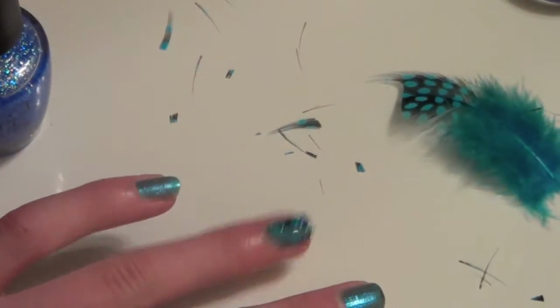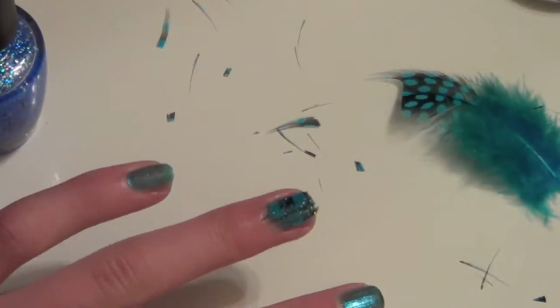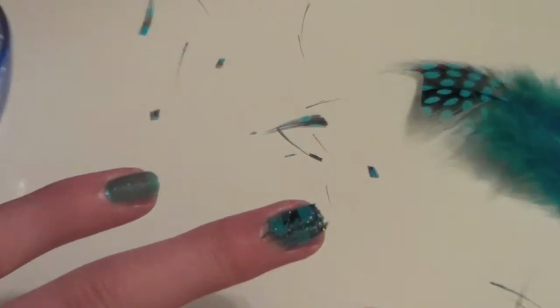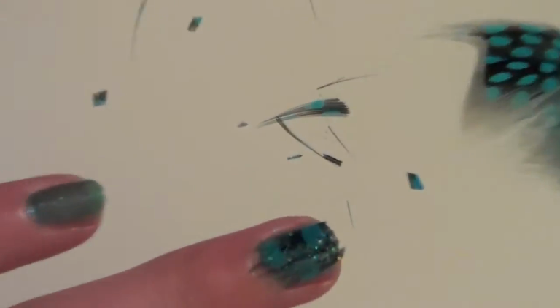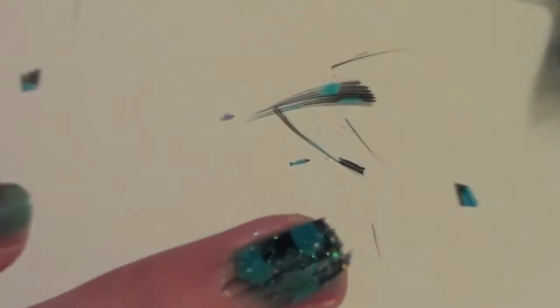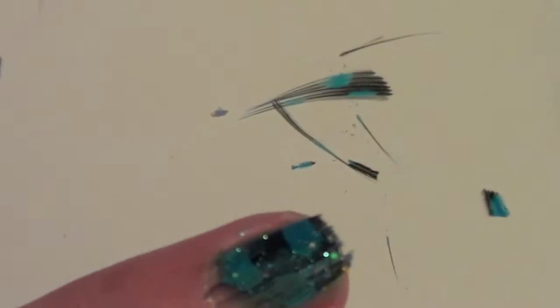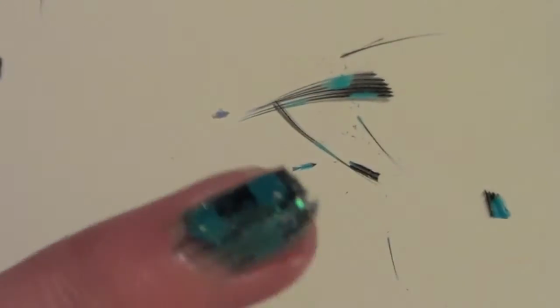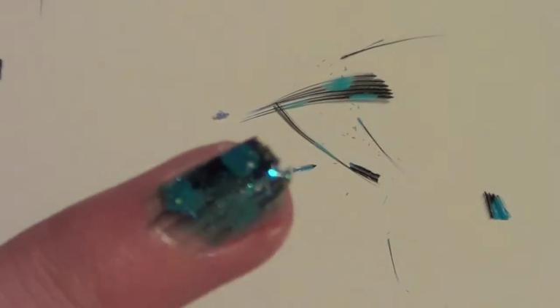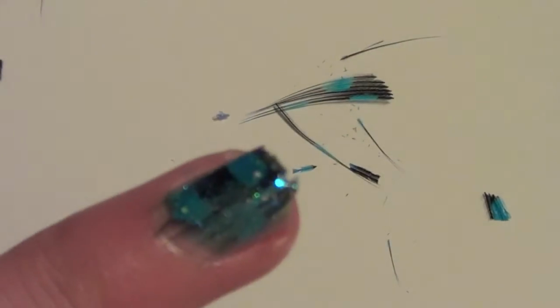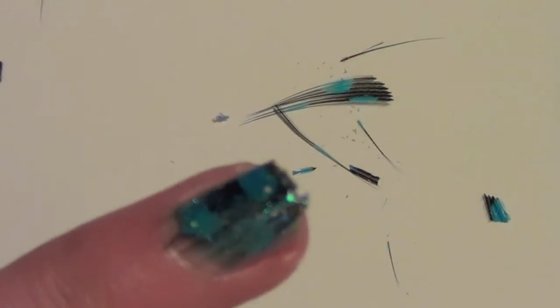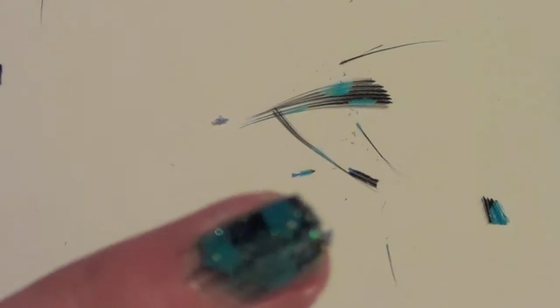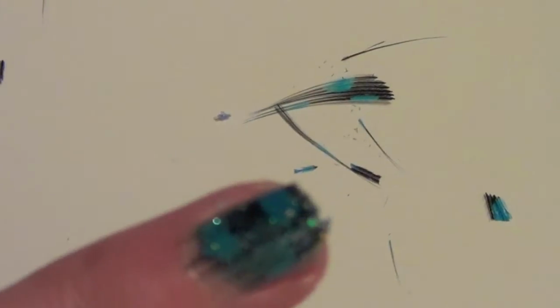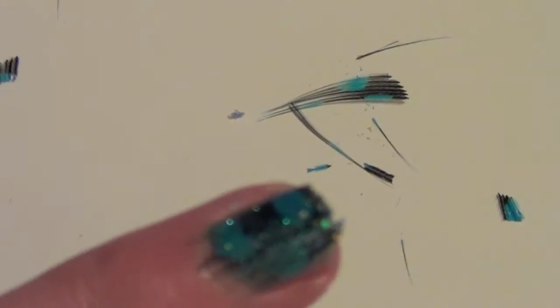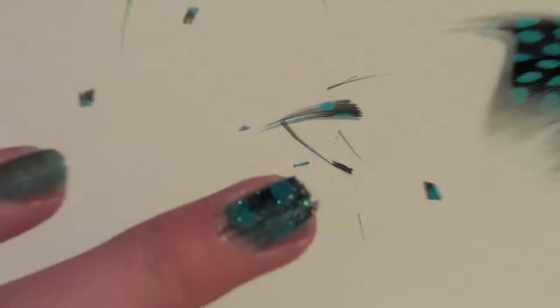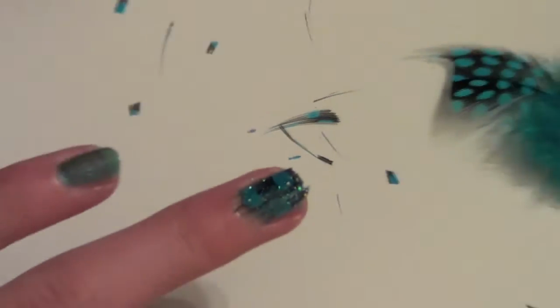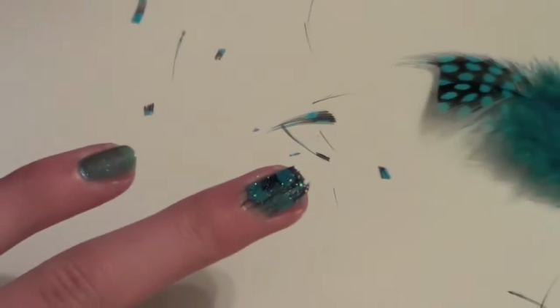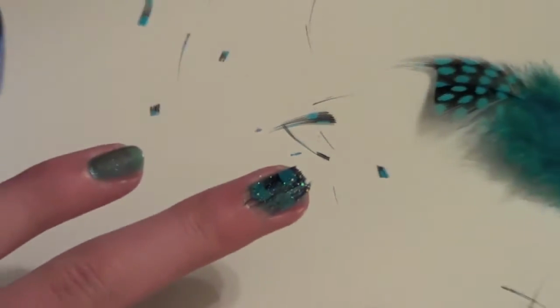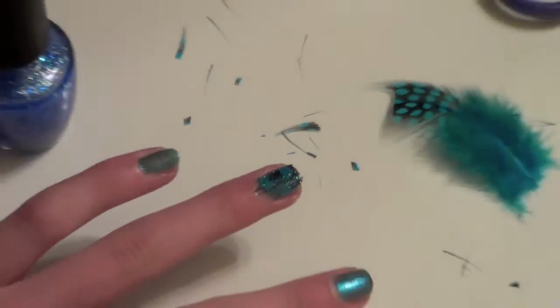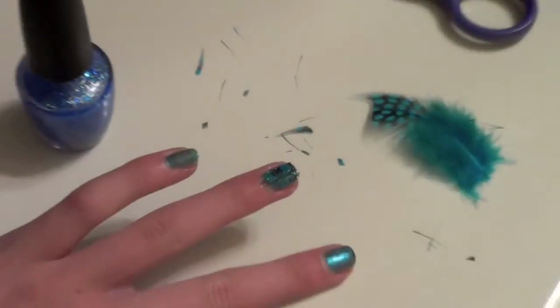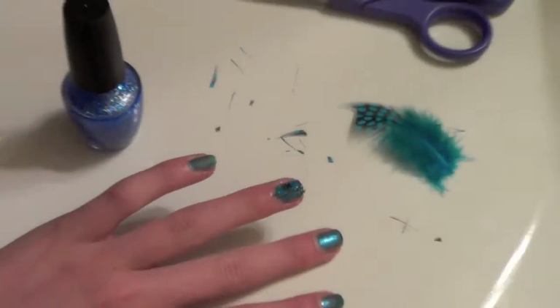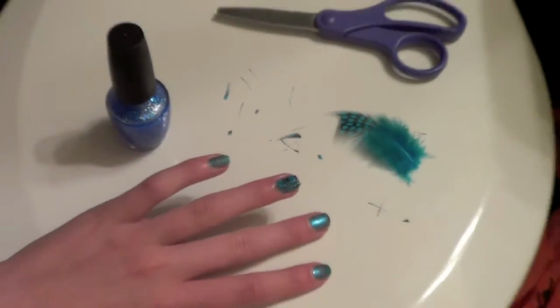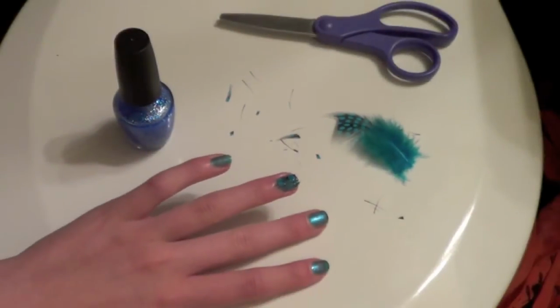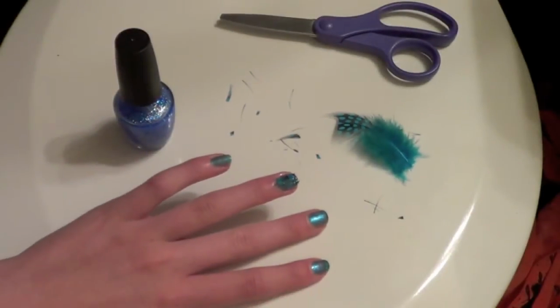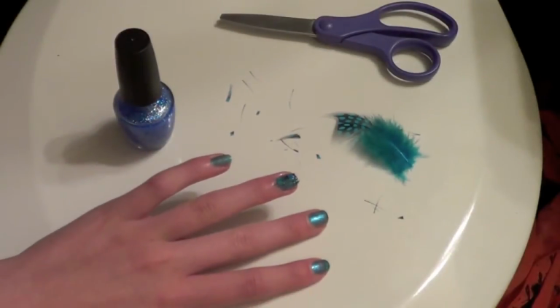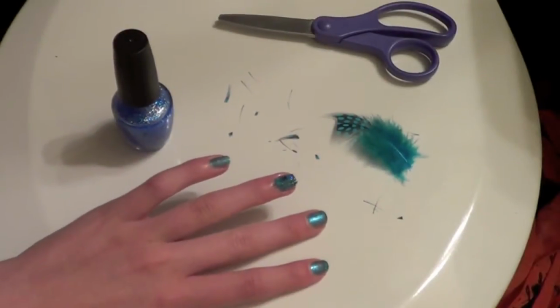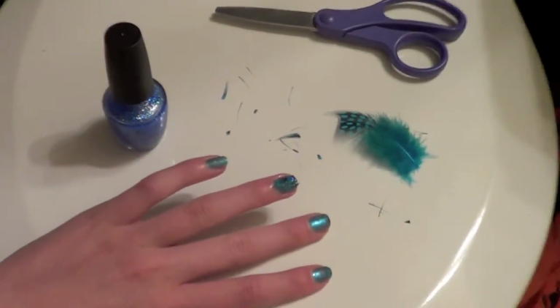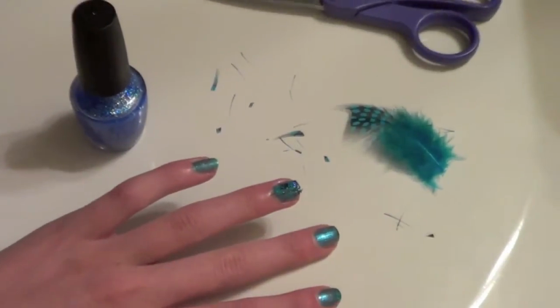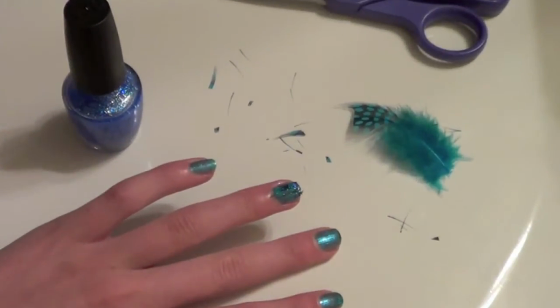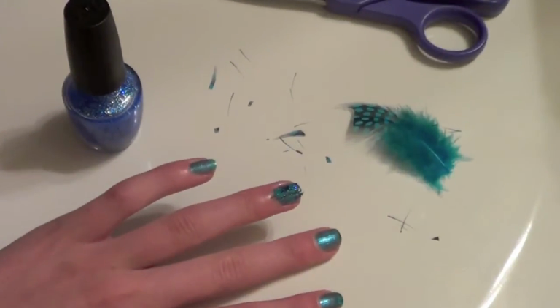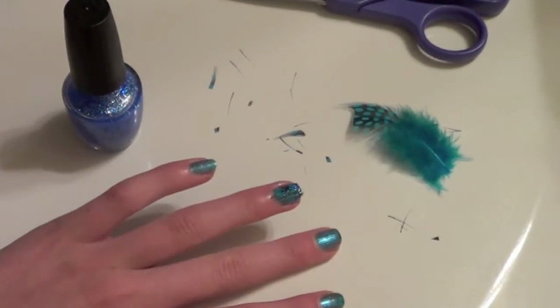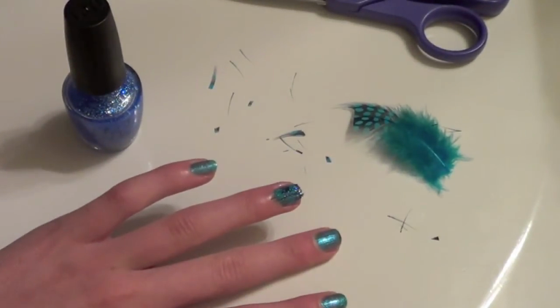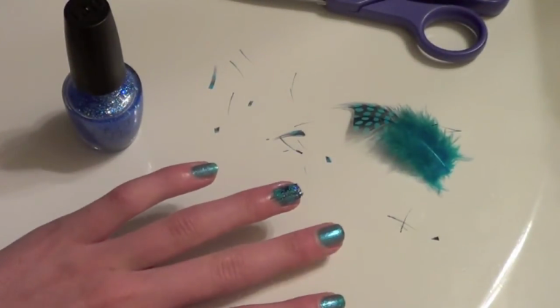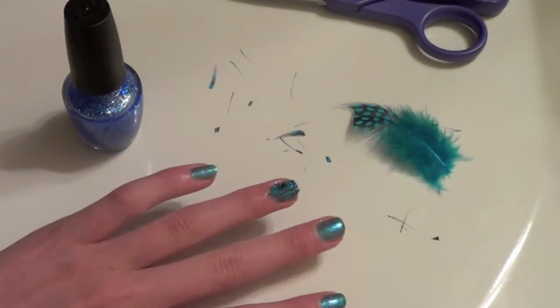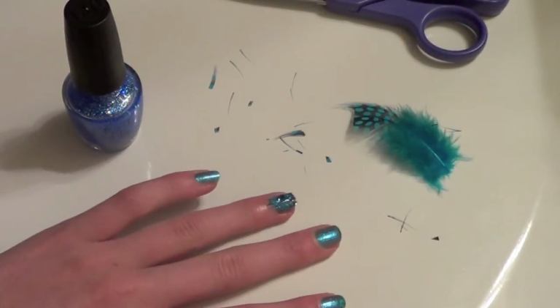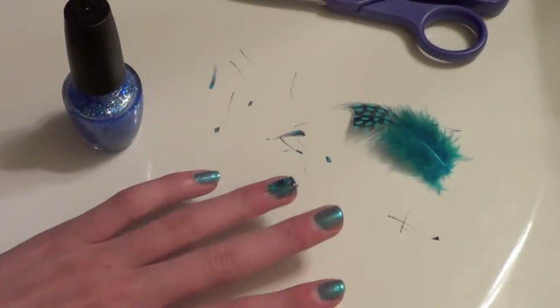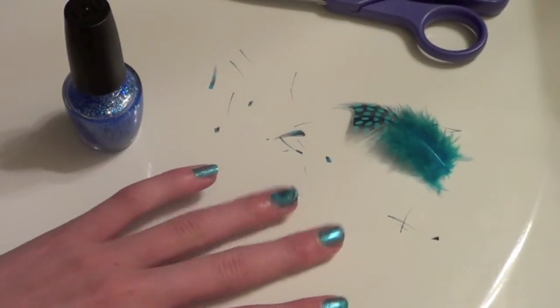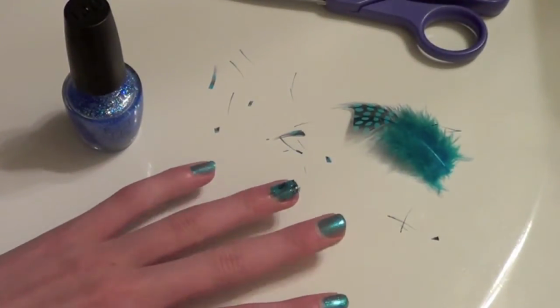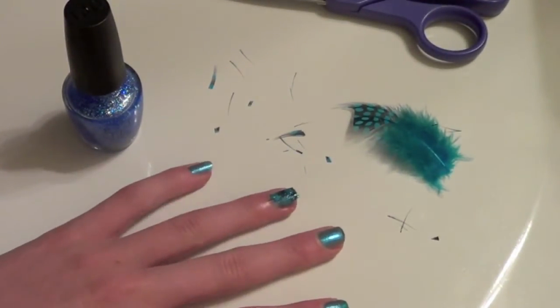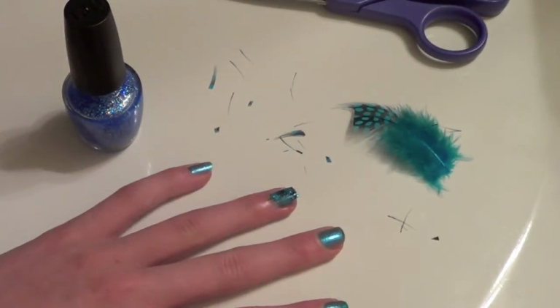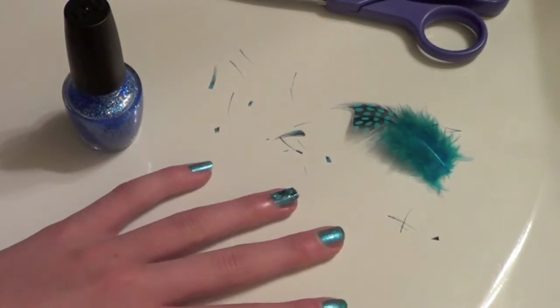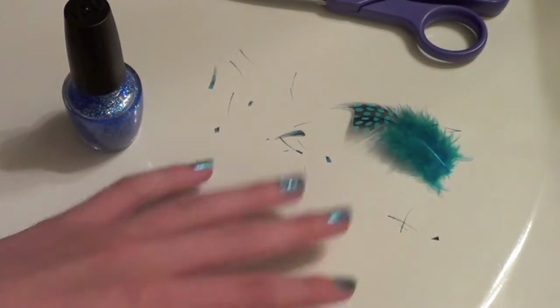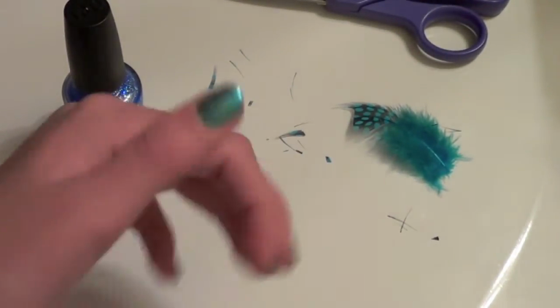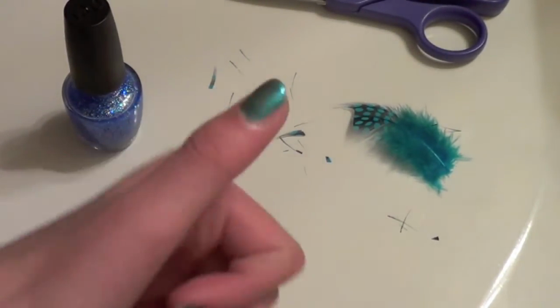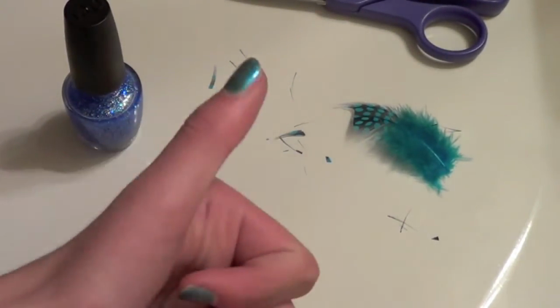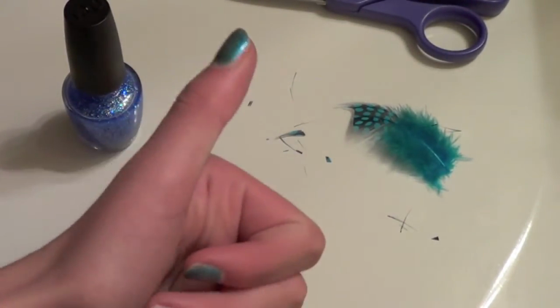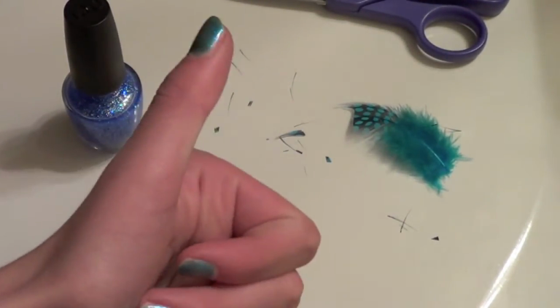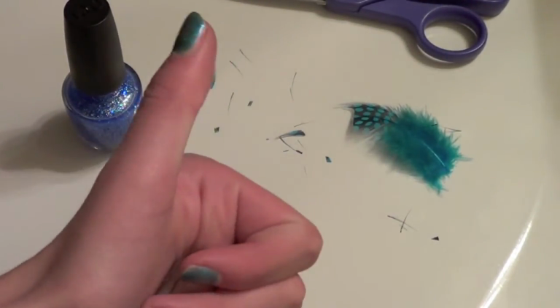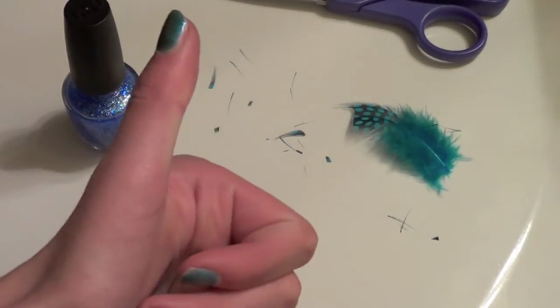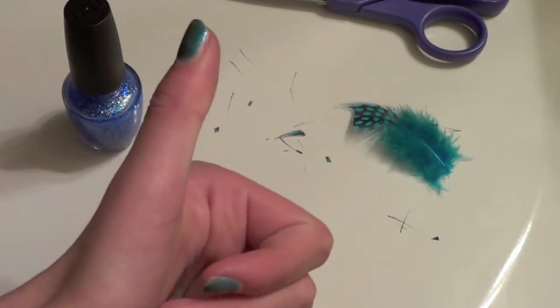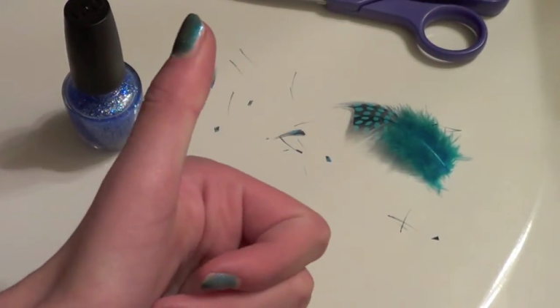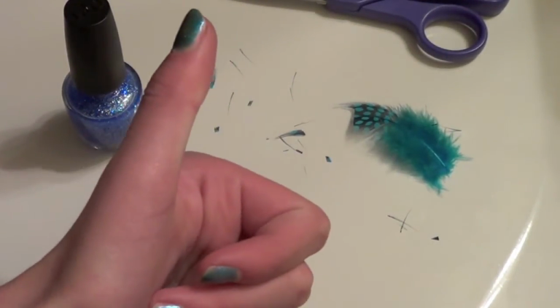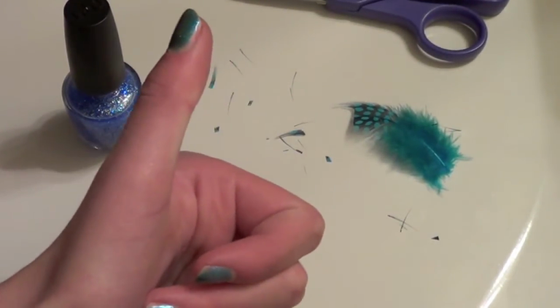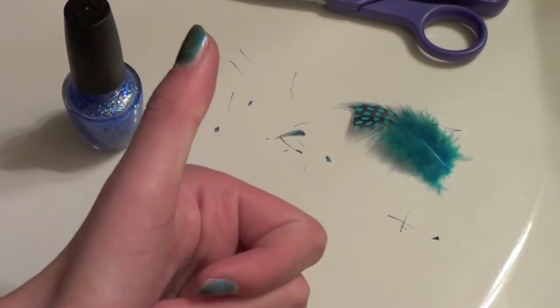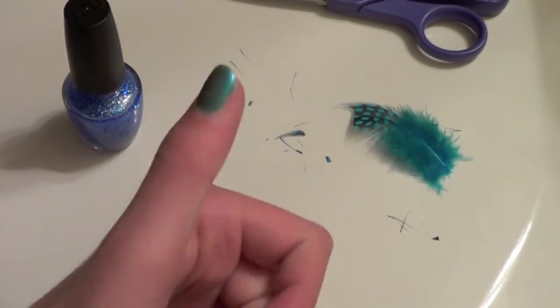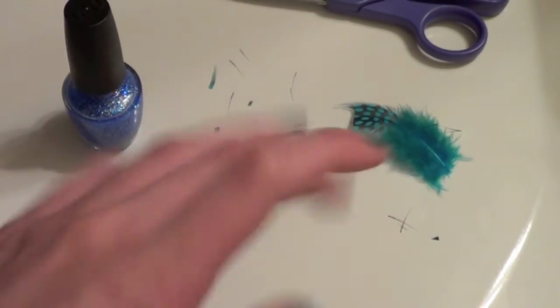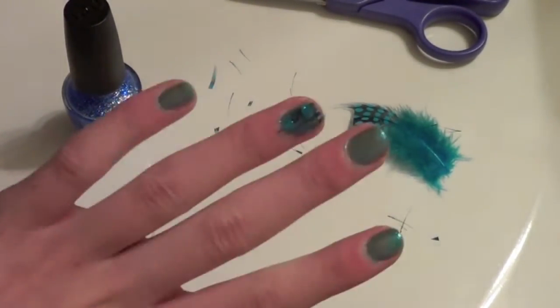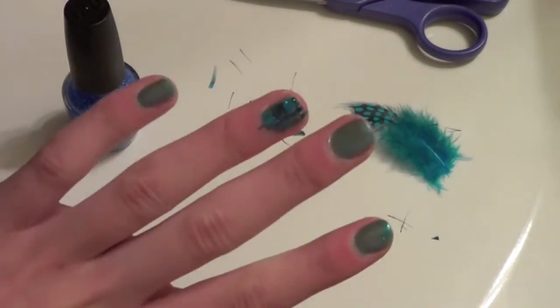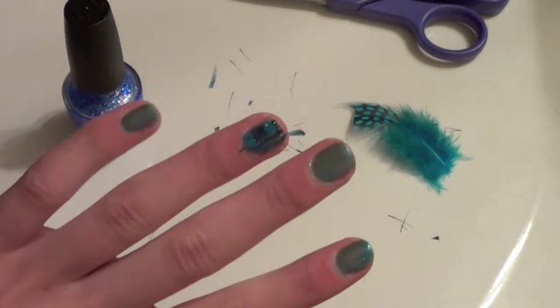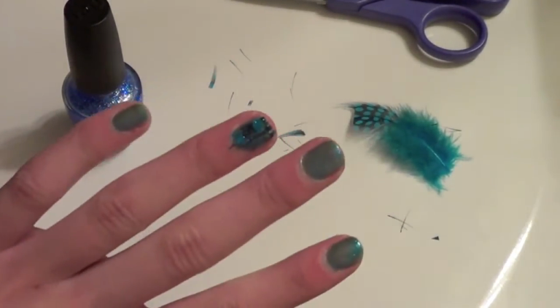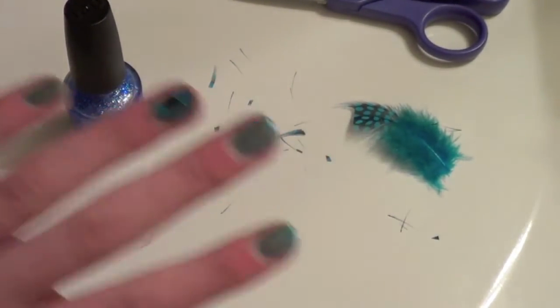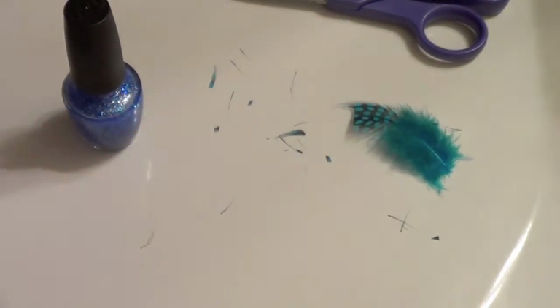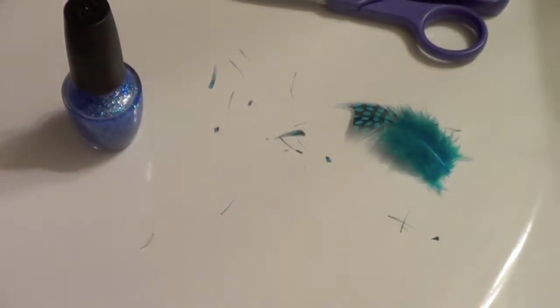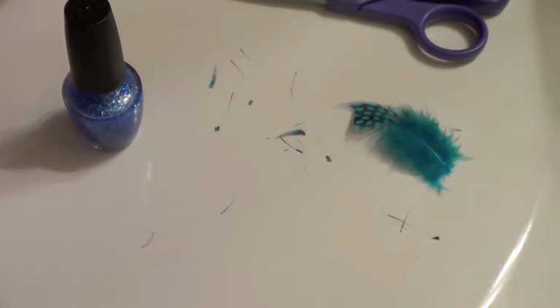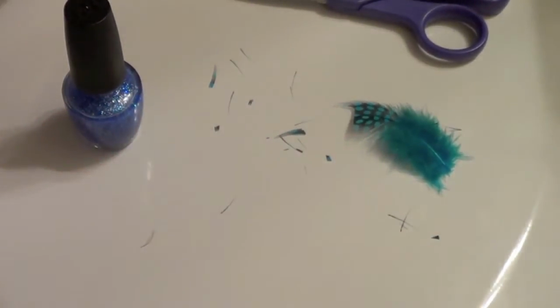As you can see, my feather did kind of fall apart when I cut it. This is probably going to happen depending on the type of feather you have, but just fix it accordingly.